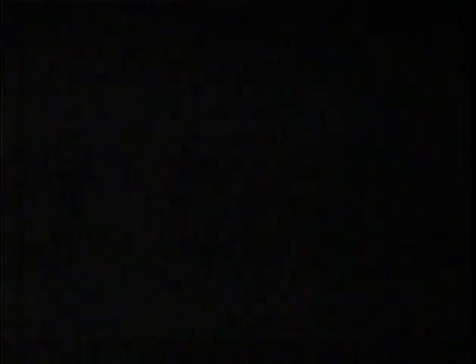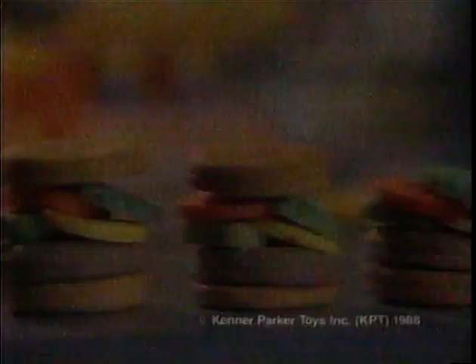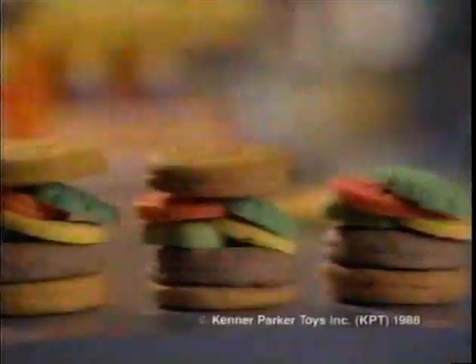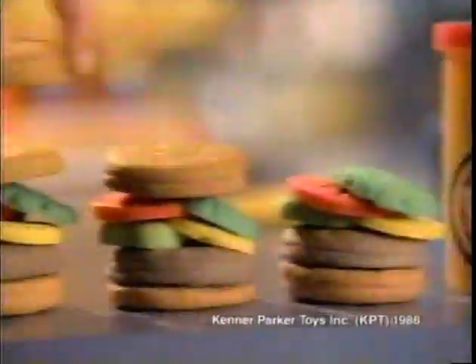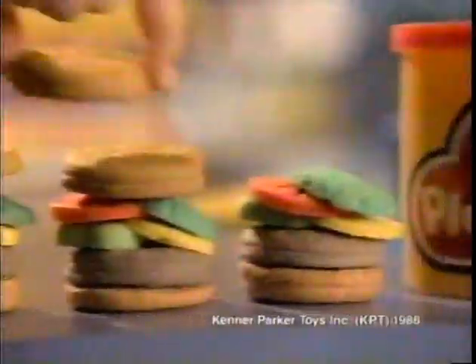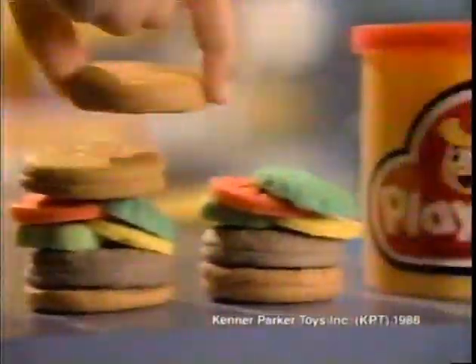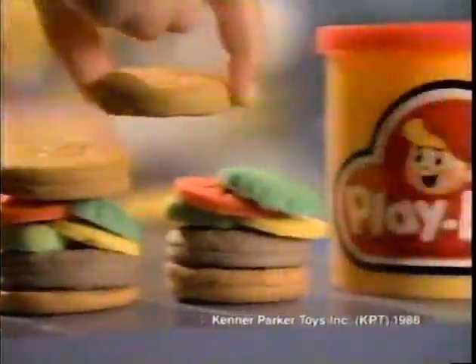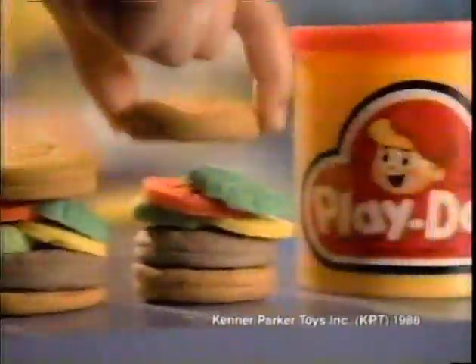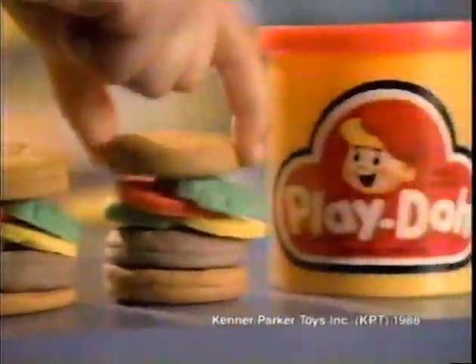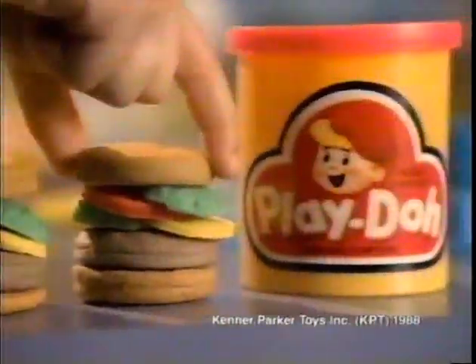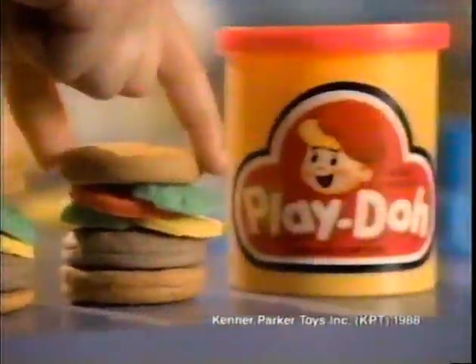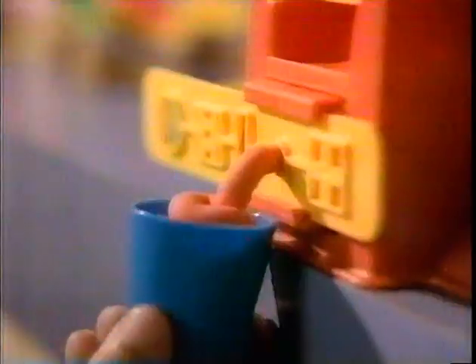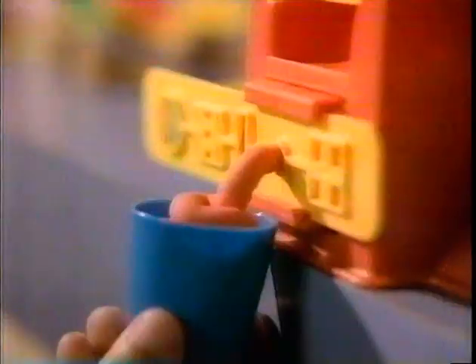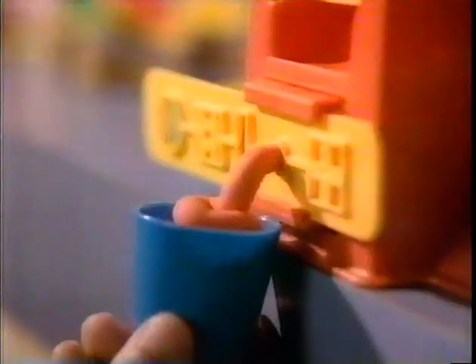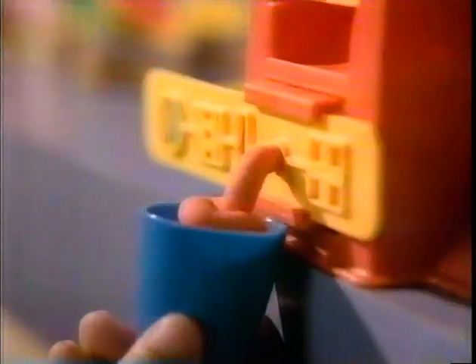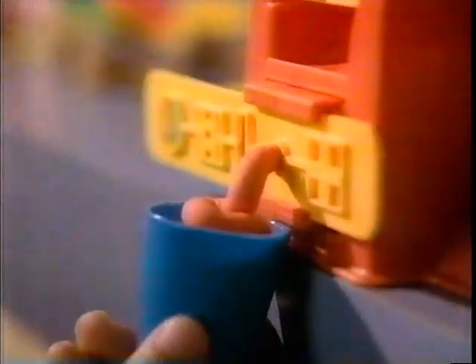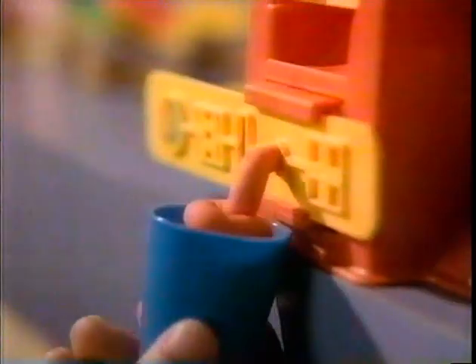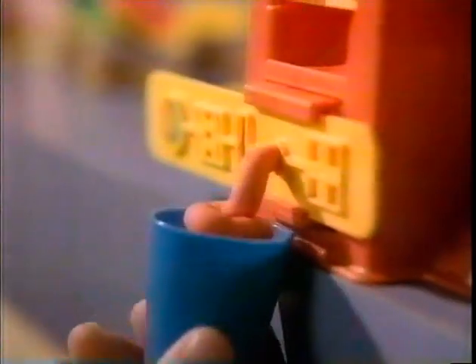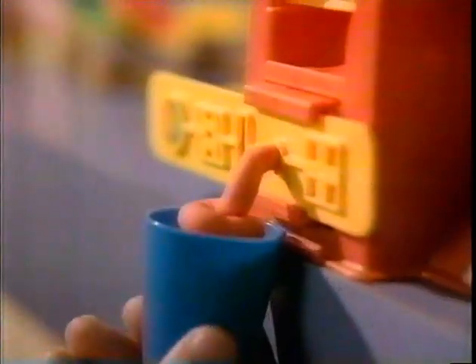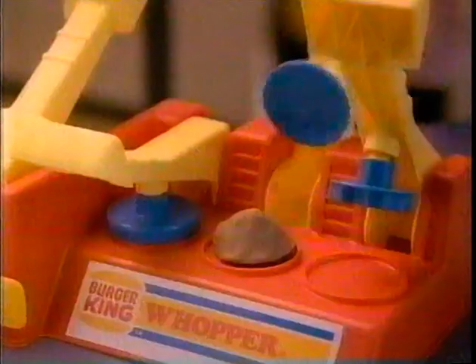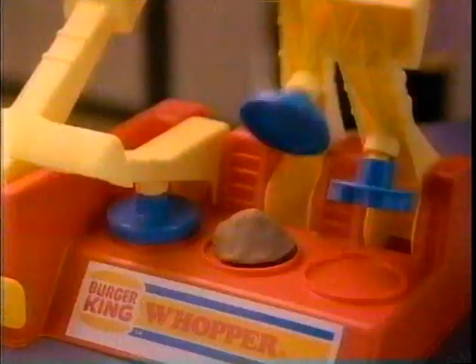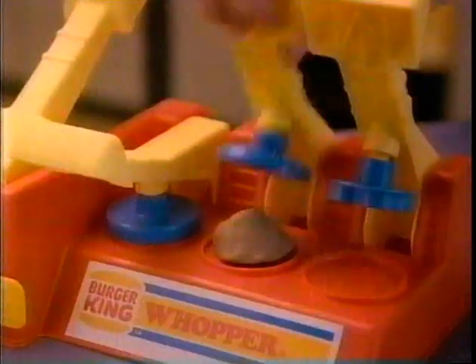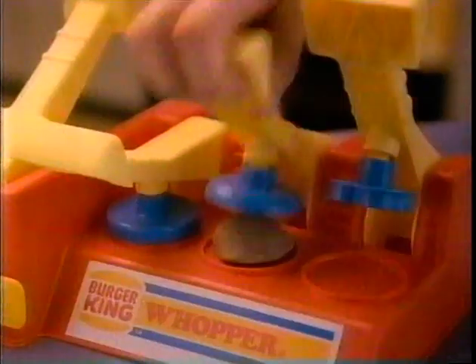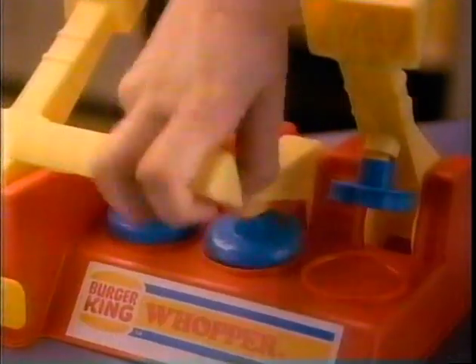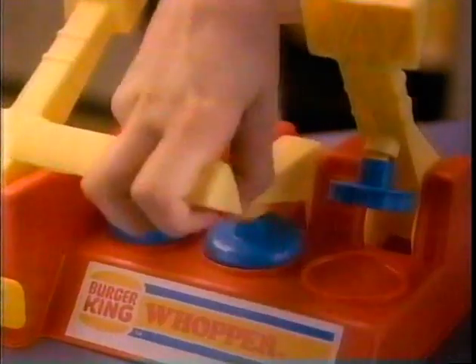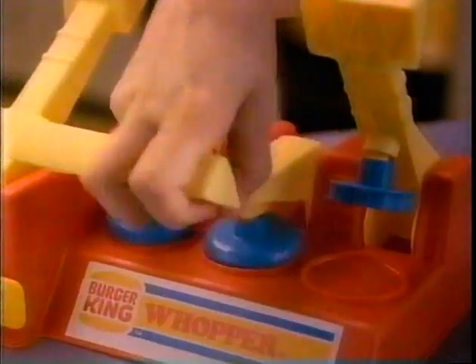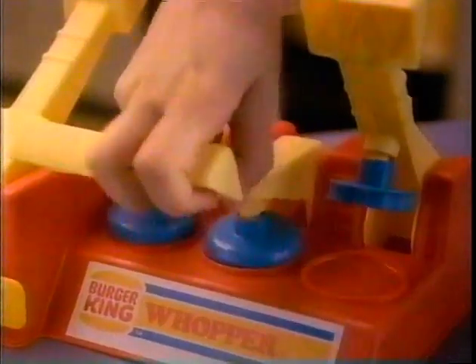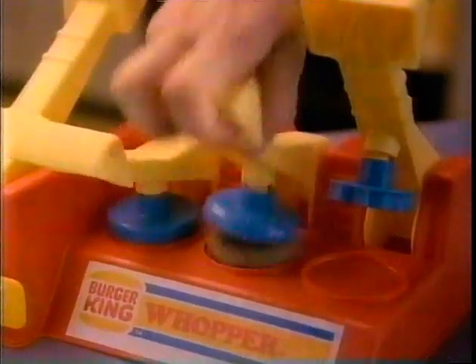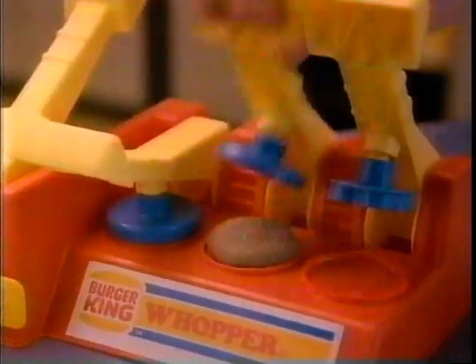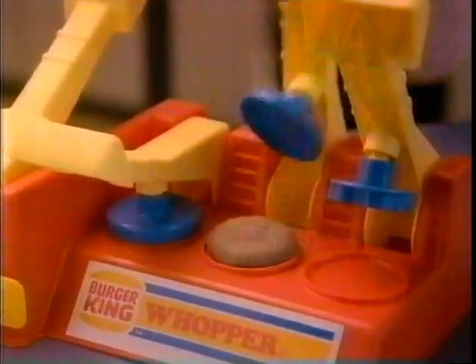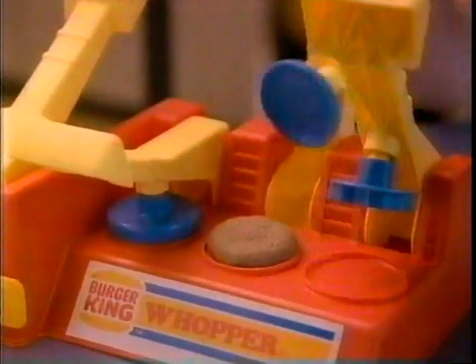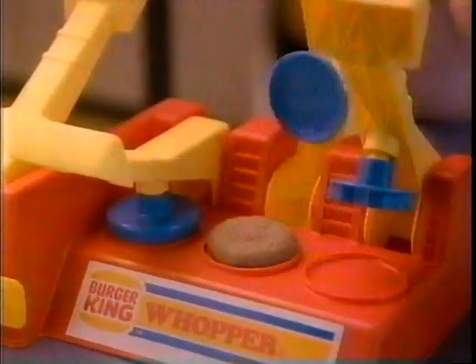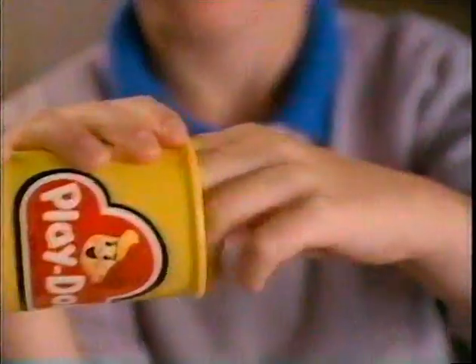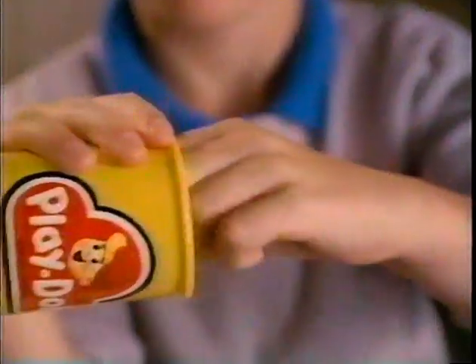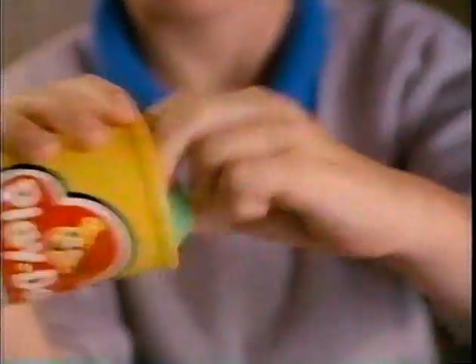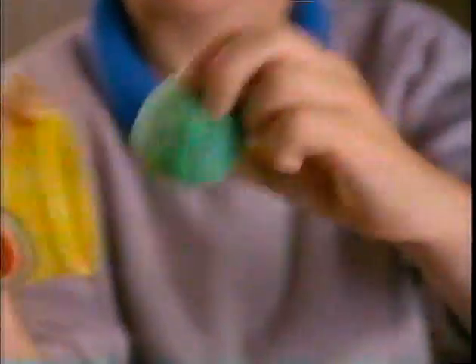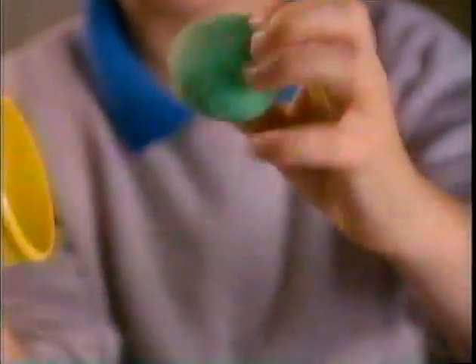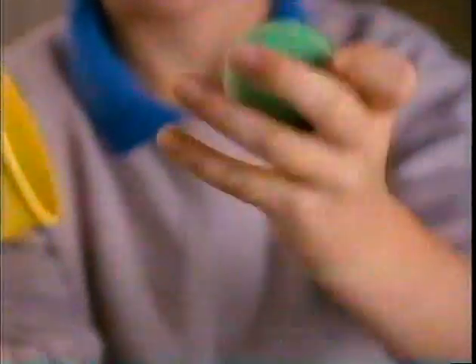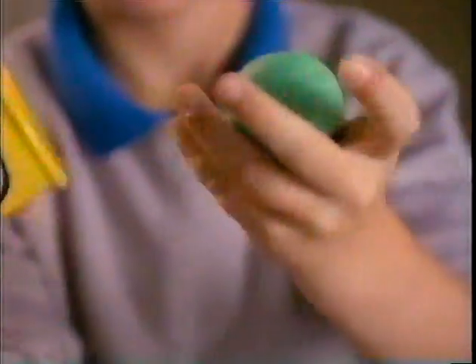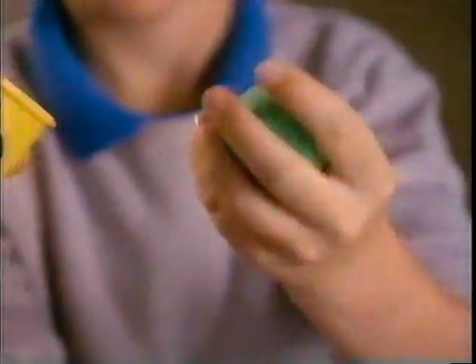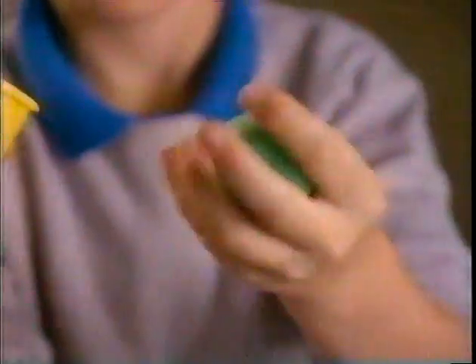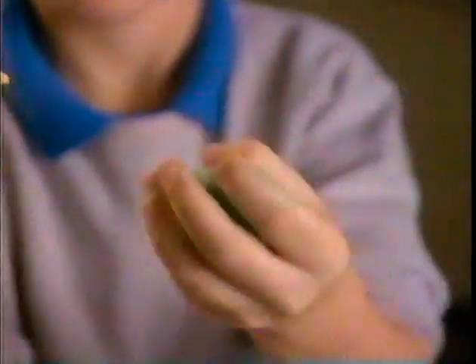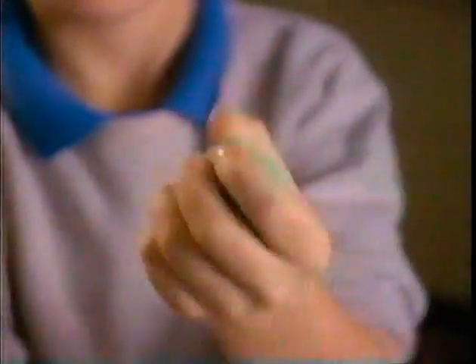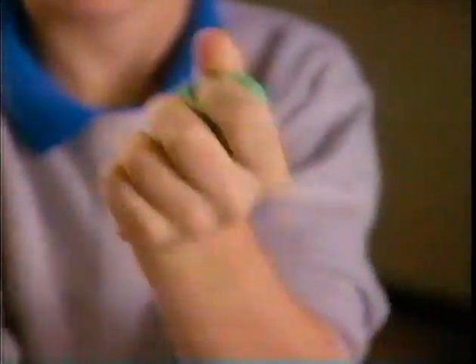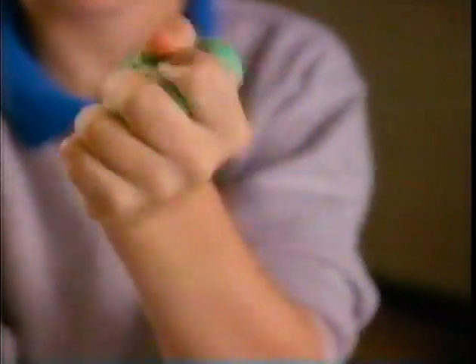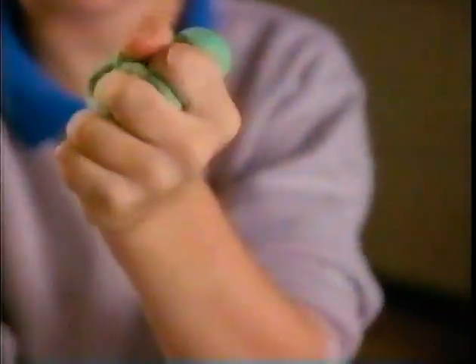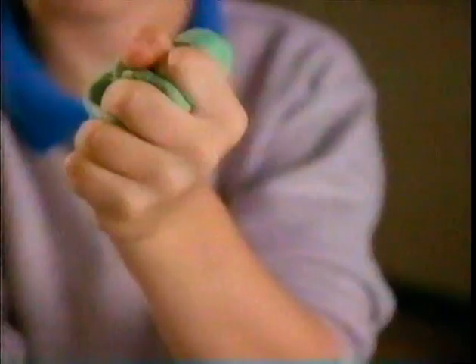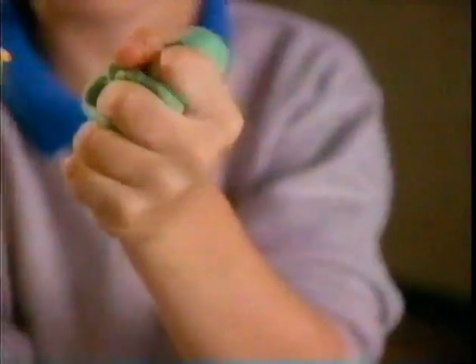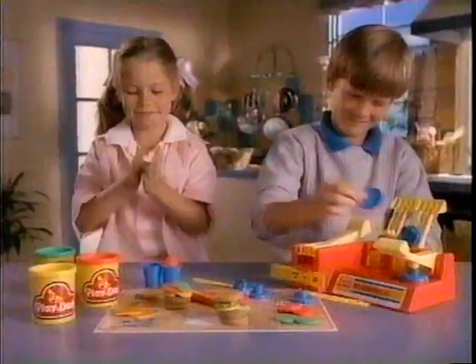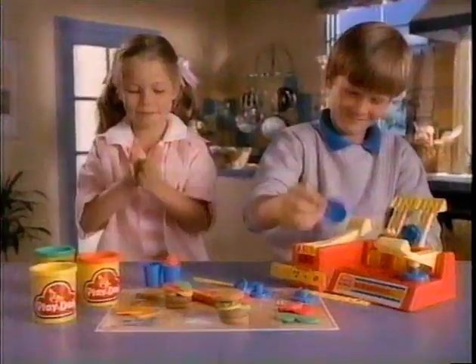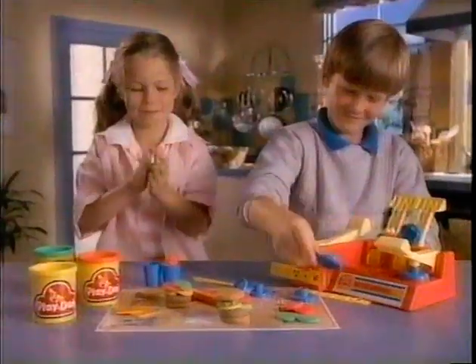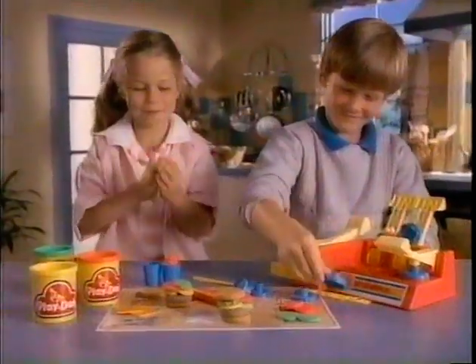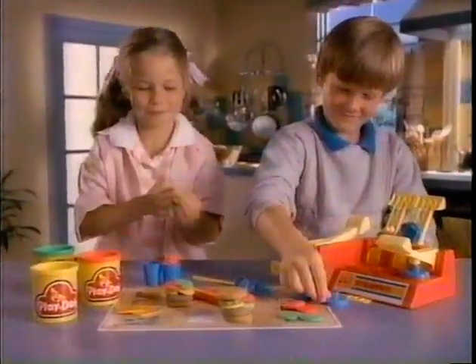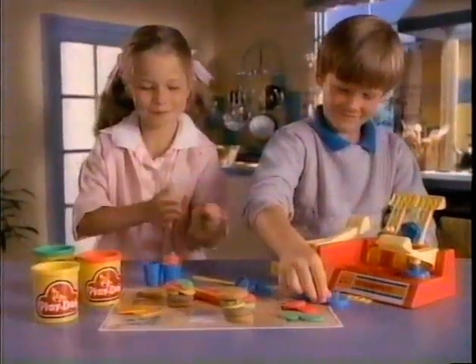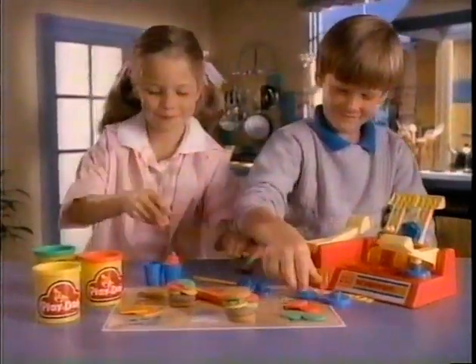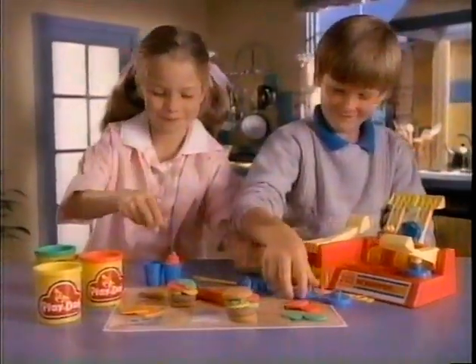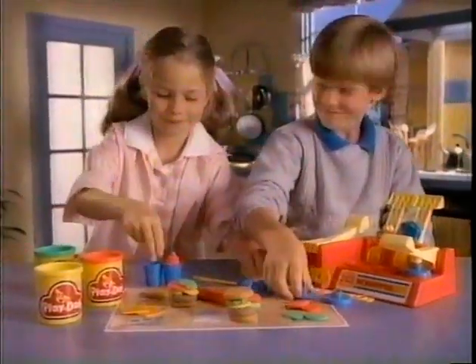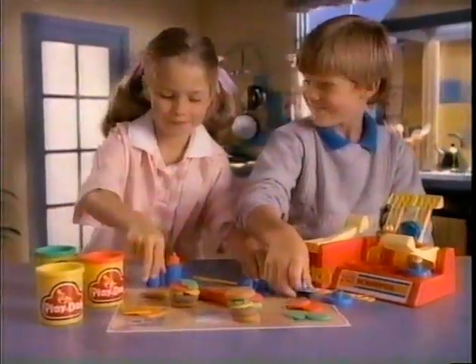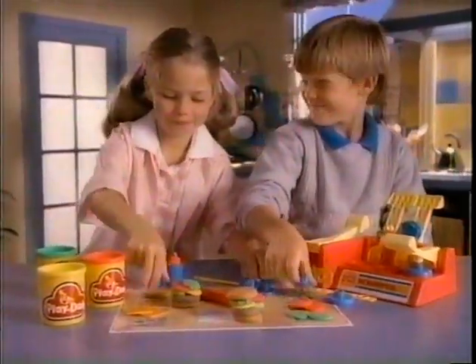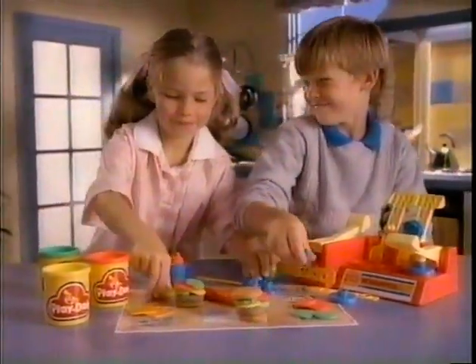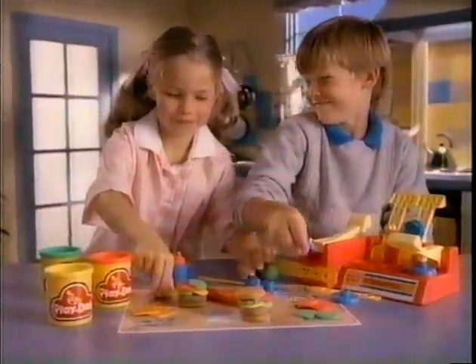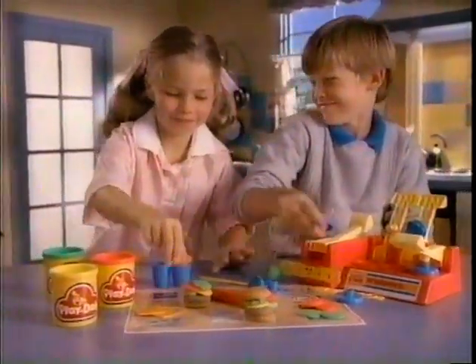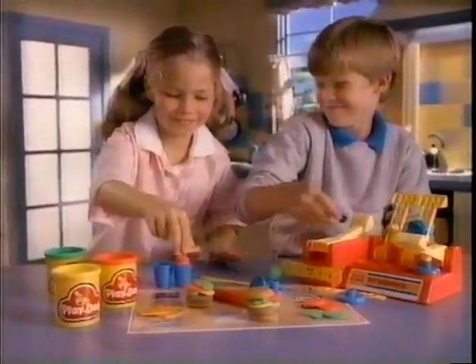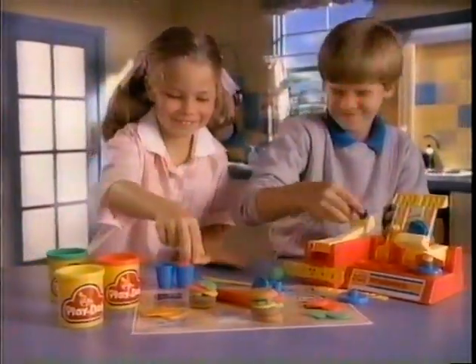A Whopper, a shake — you can make what Burger King makes! Play-Doh presents the Burger King Whopper playset from Play-Doh.